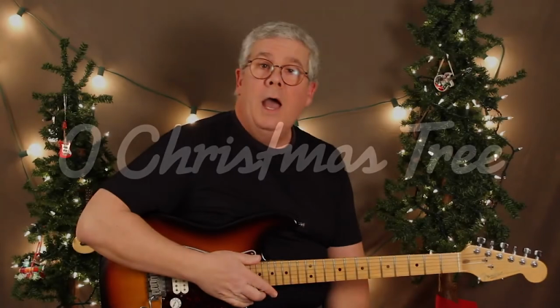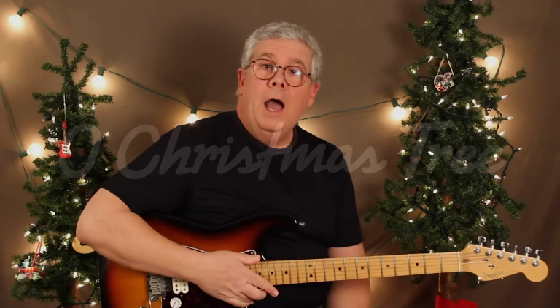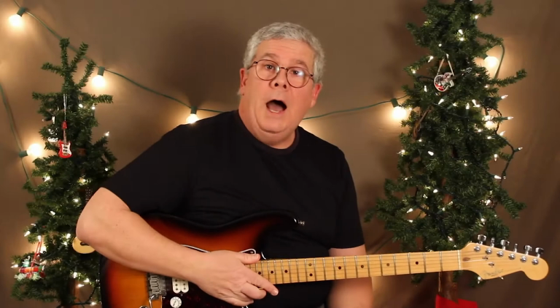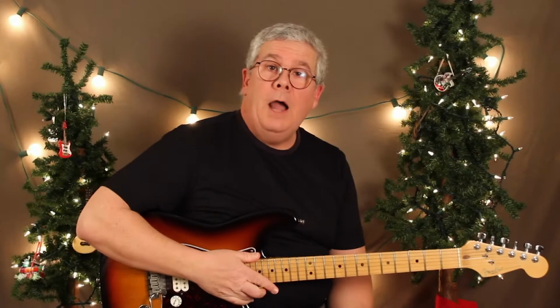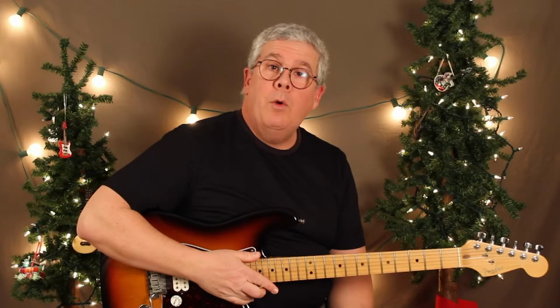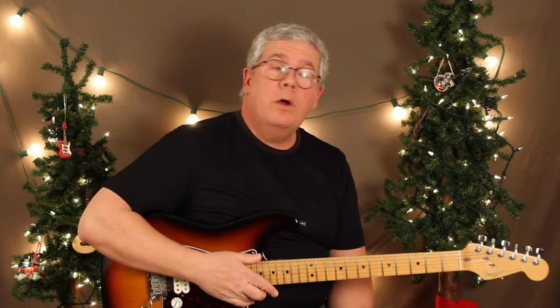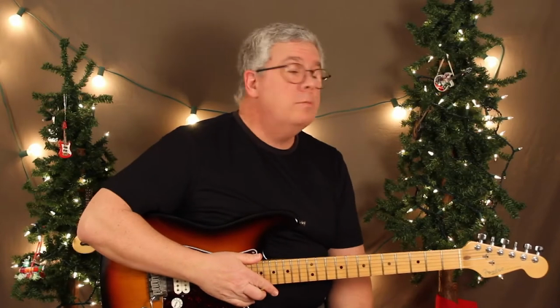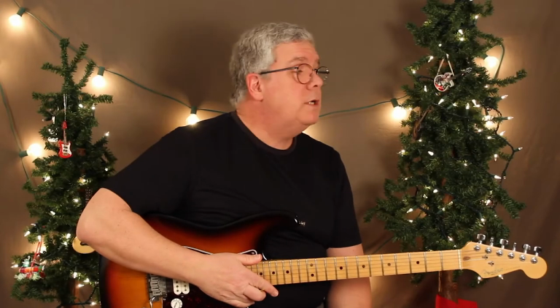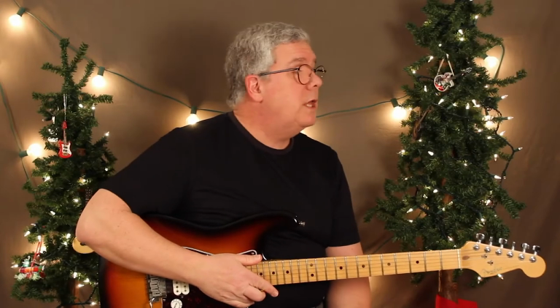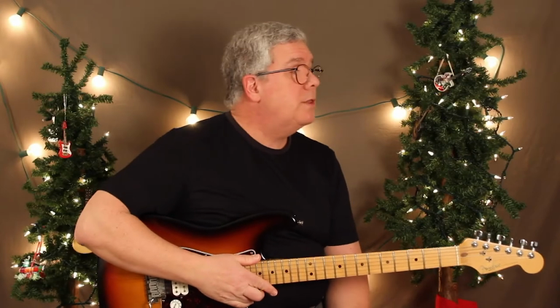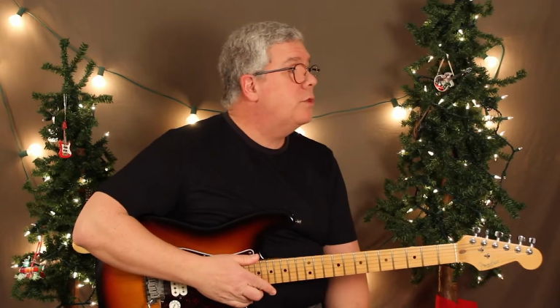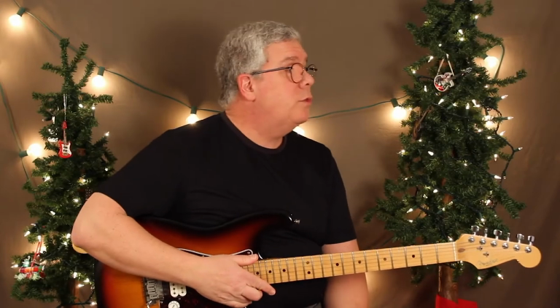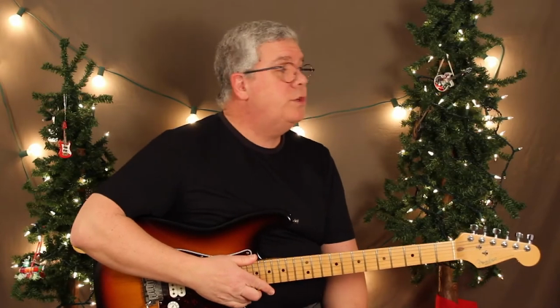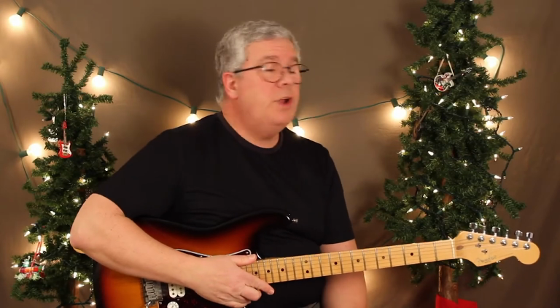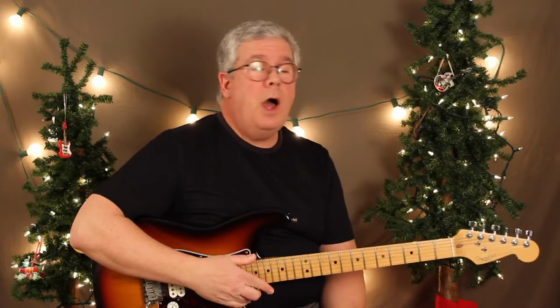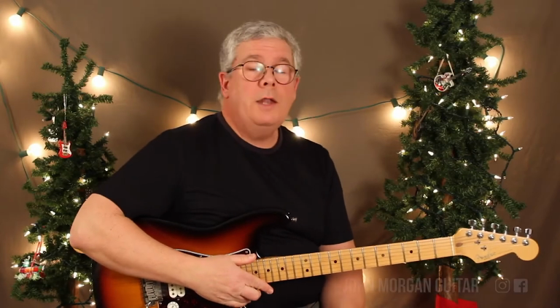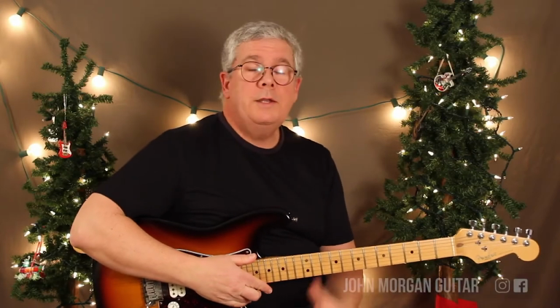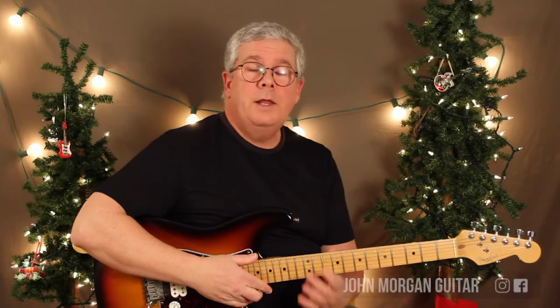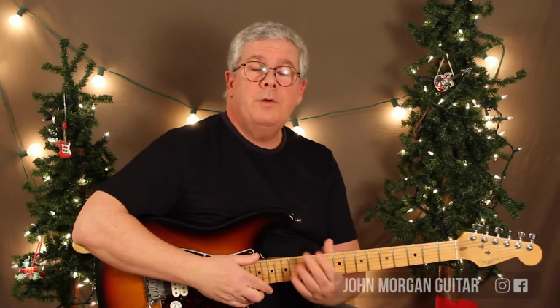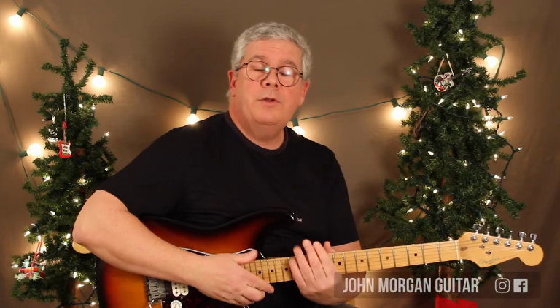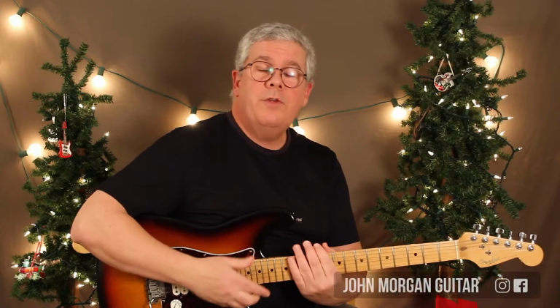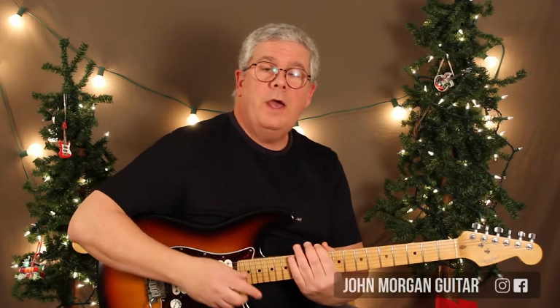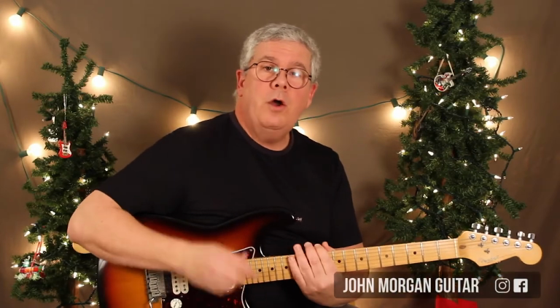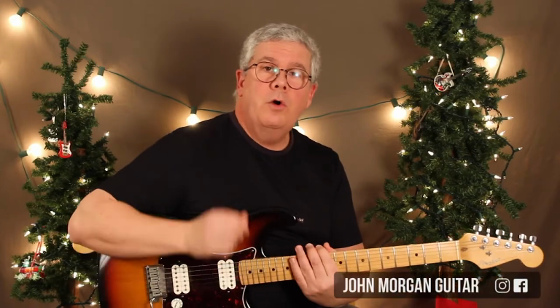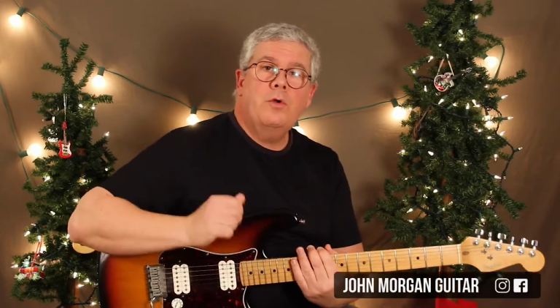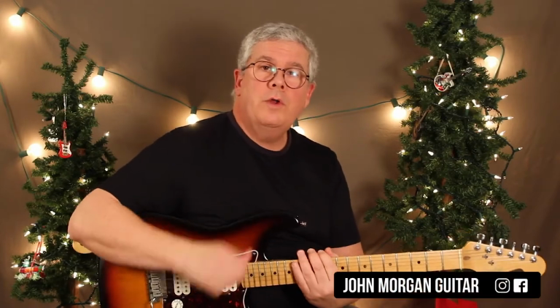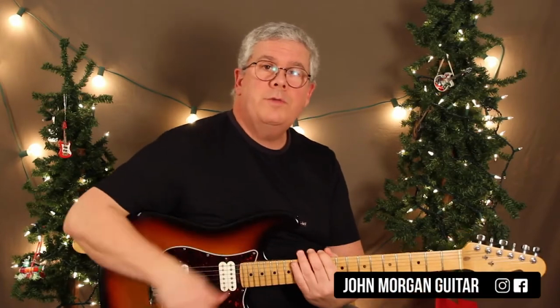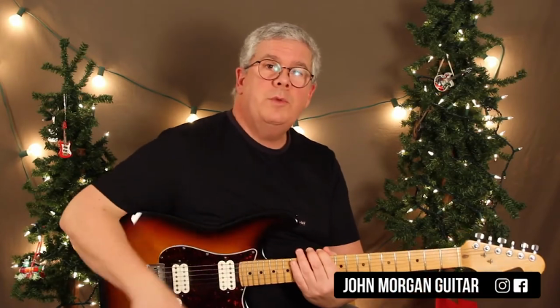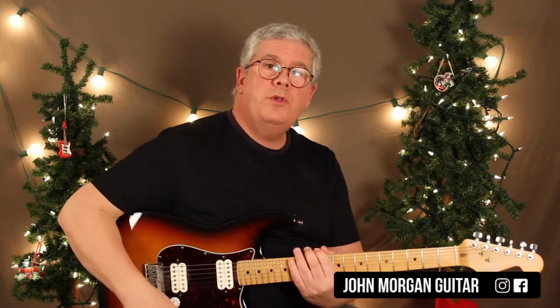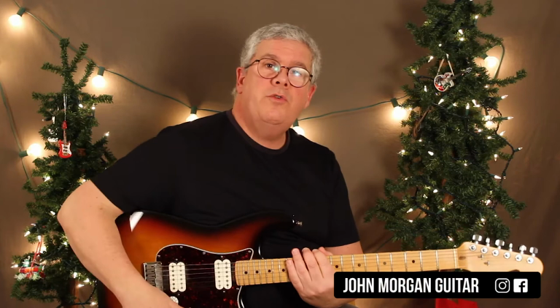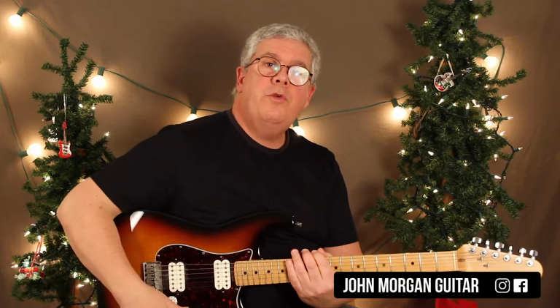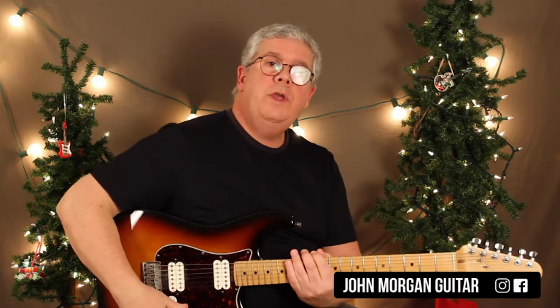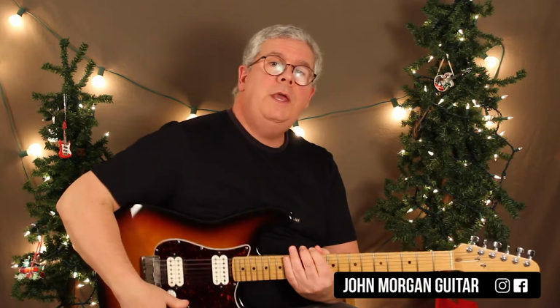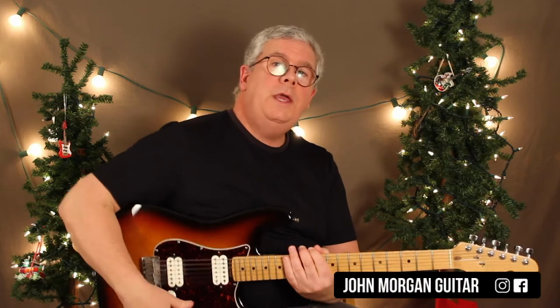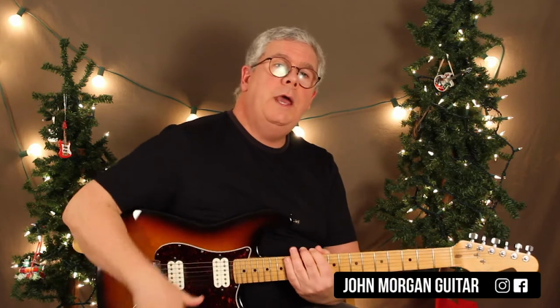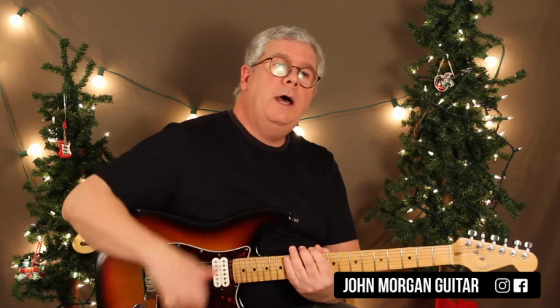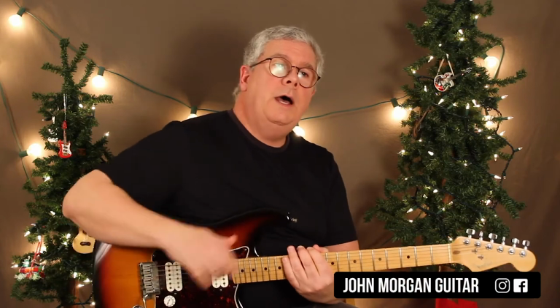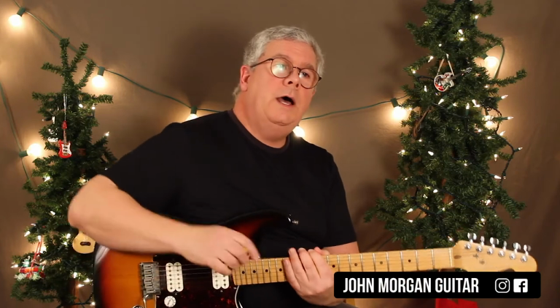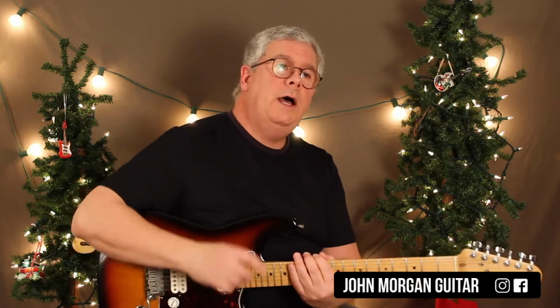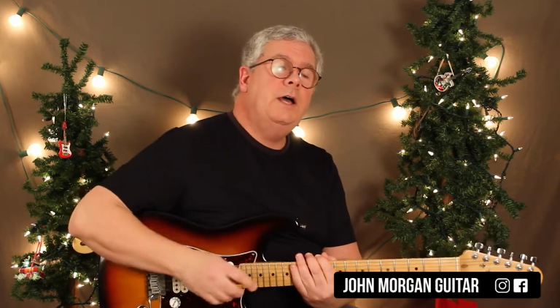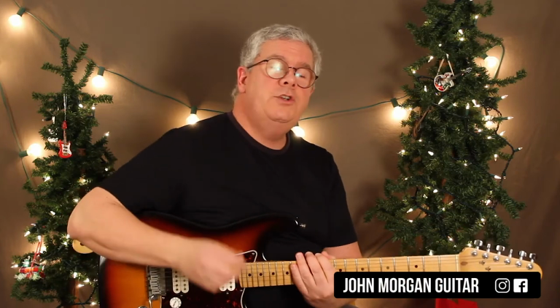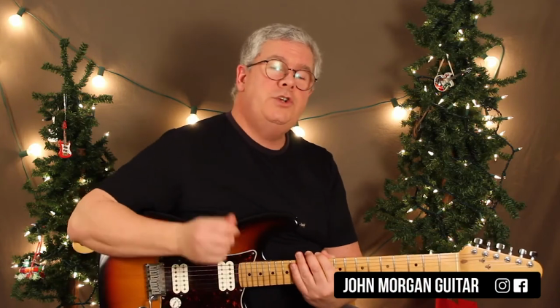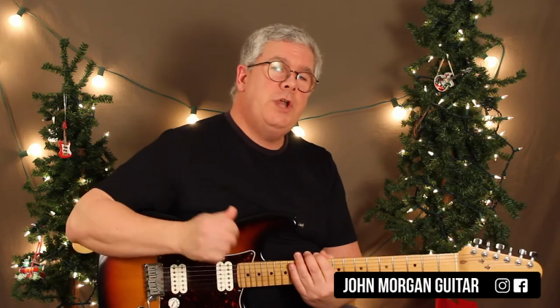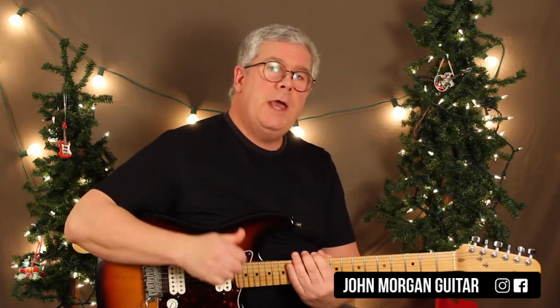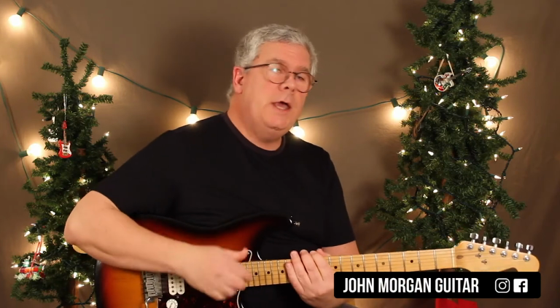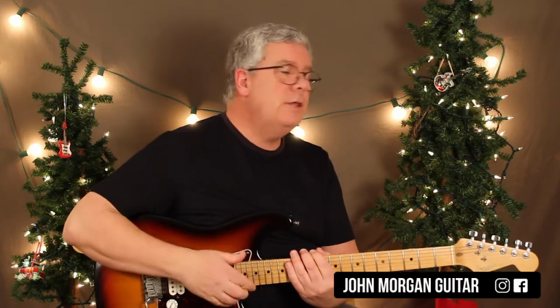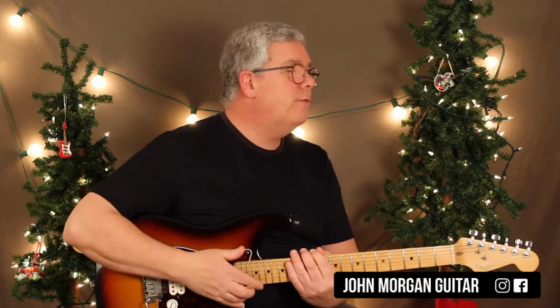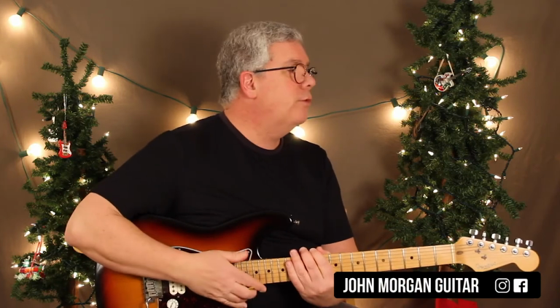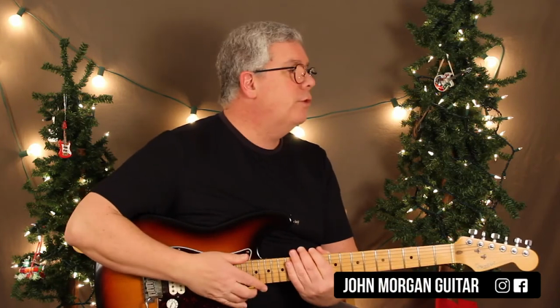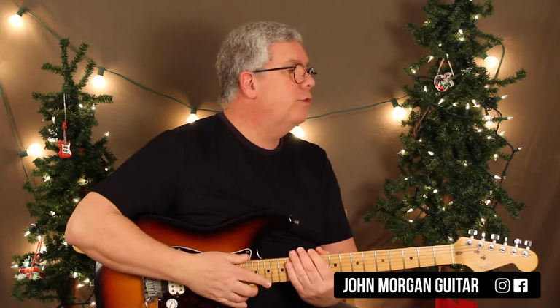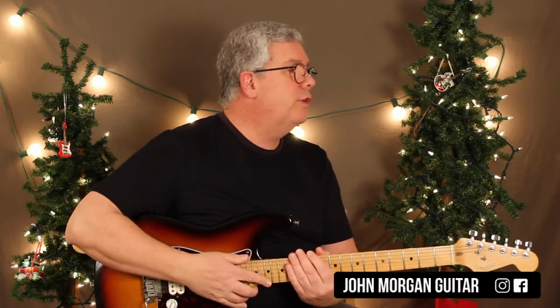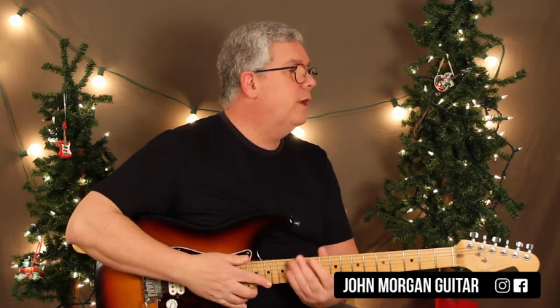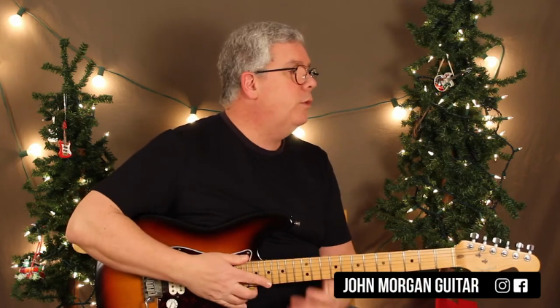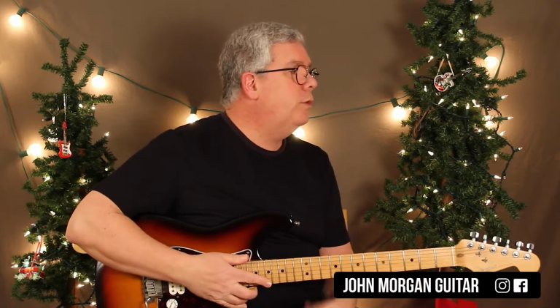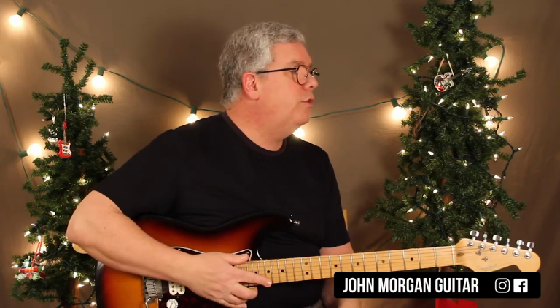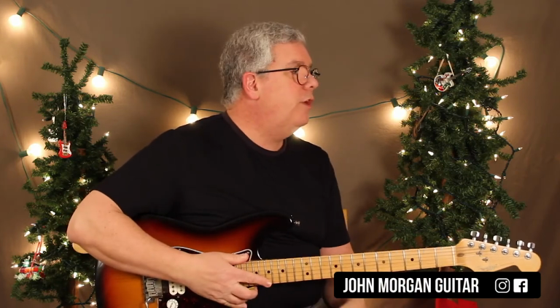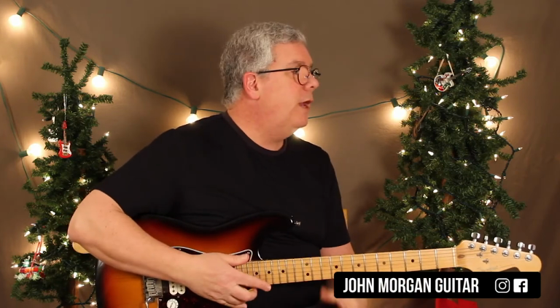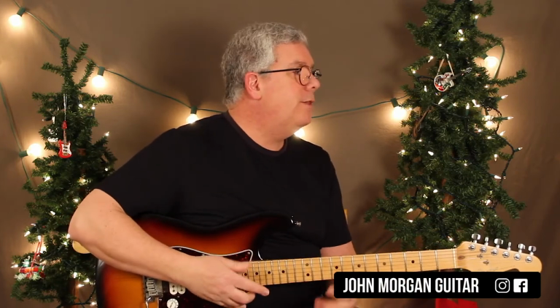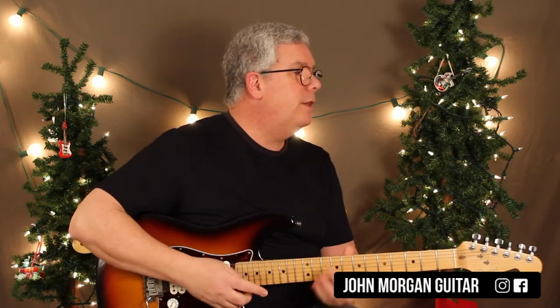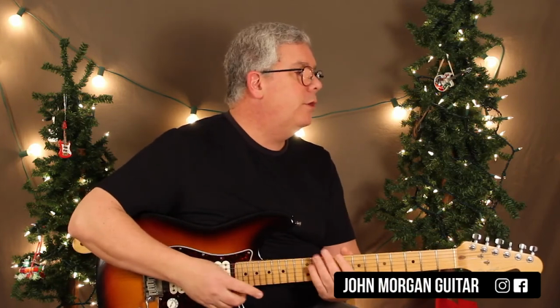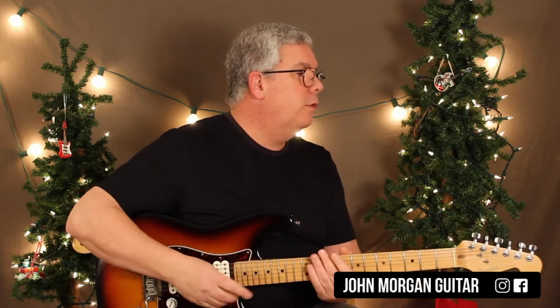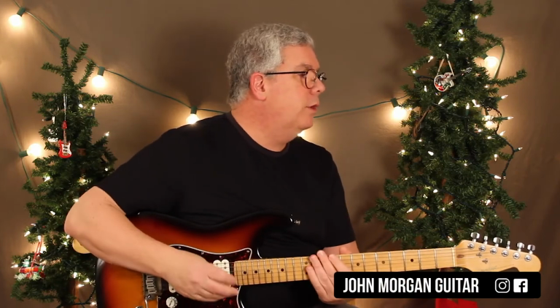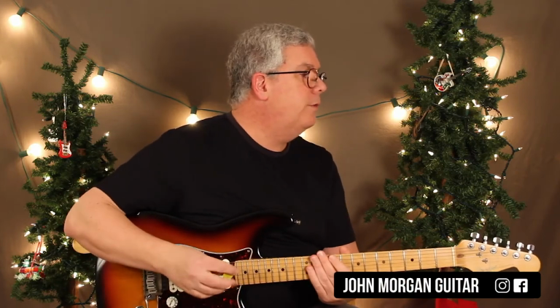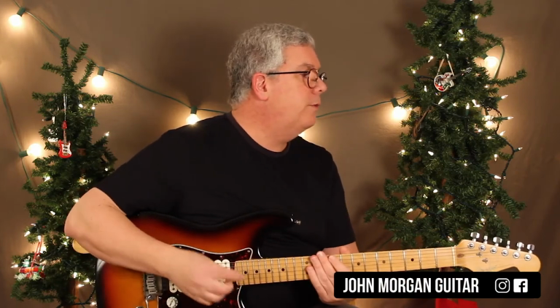Hi, welcome to Lessons with John. Today we're going to try O Christmas Tree, a jazz version of it with jazzy chords.